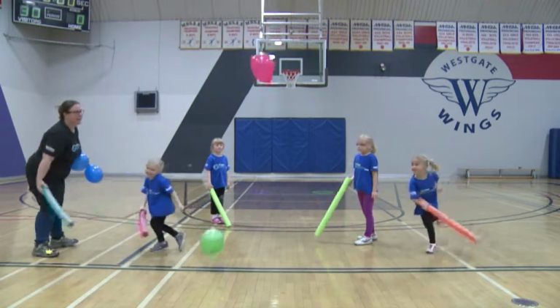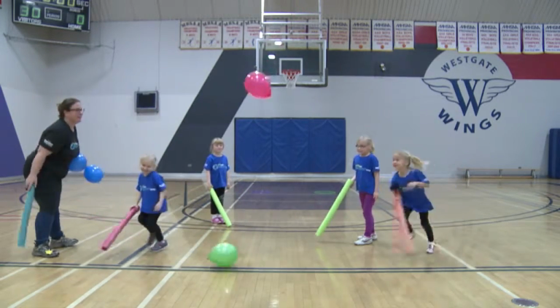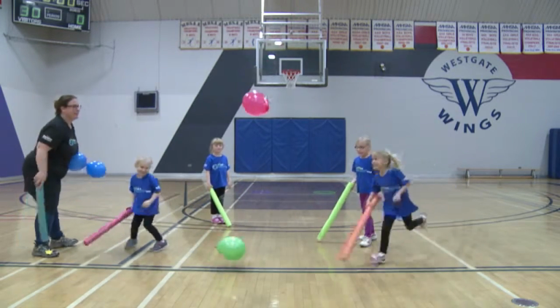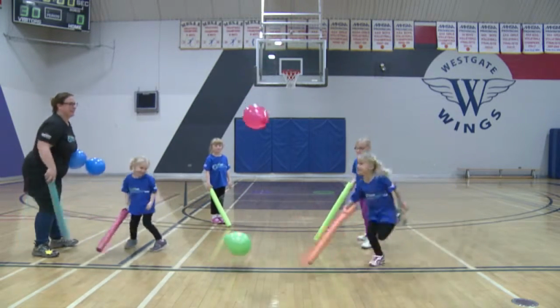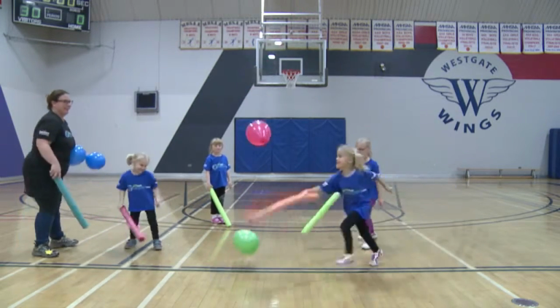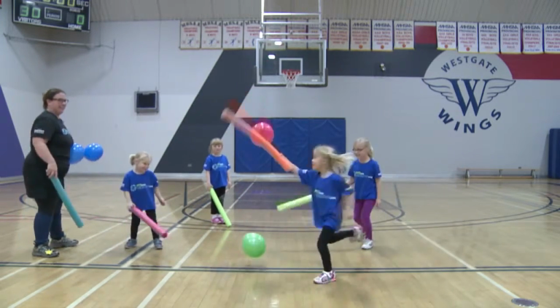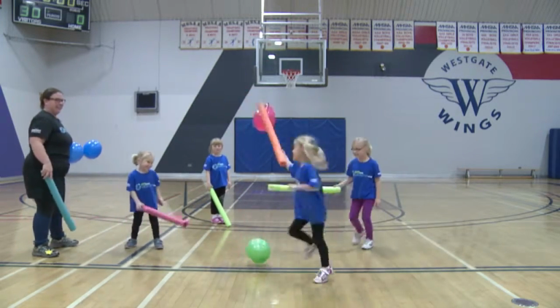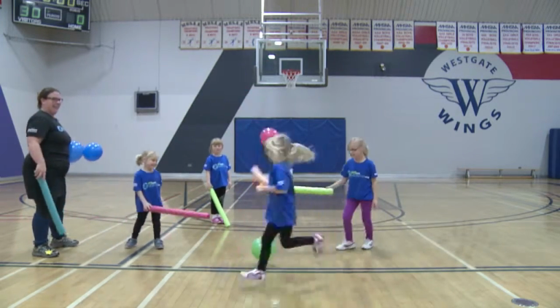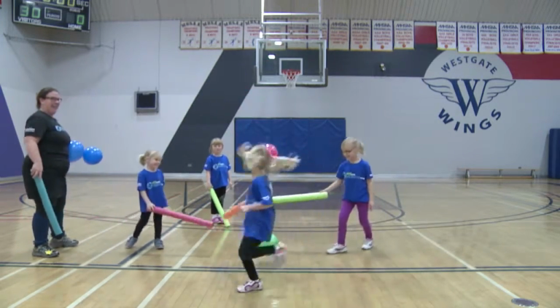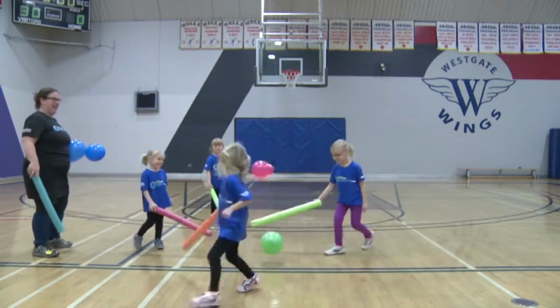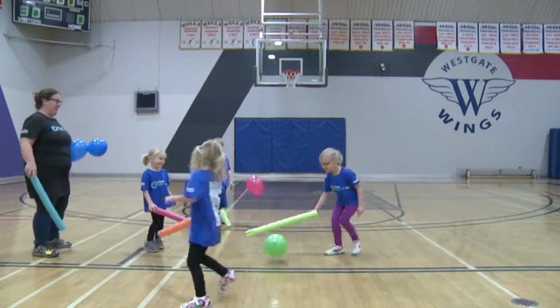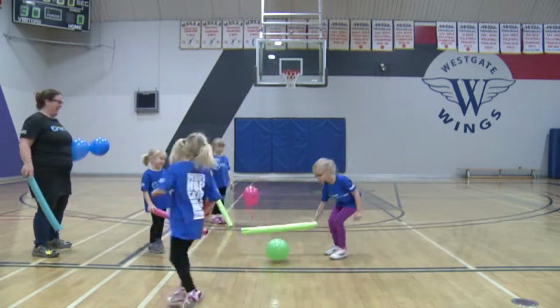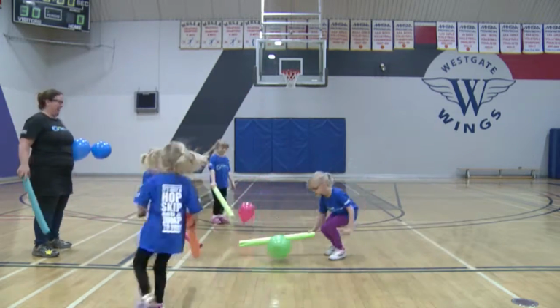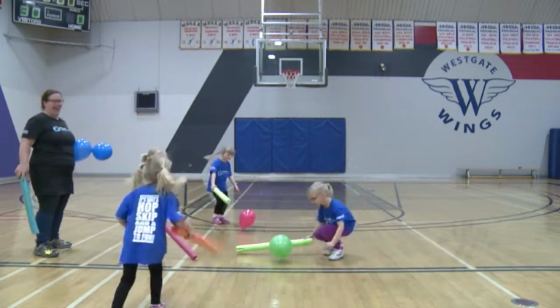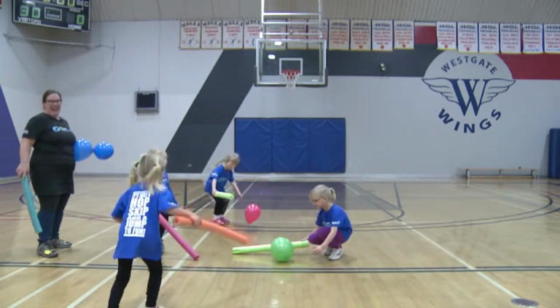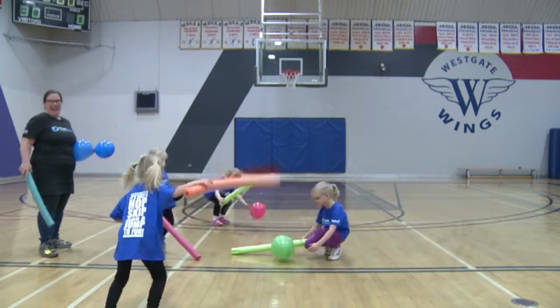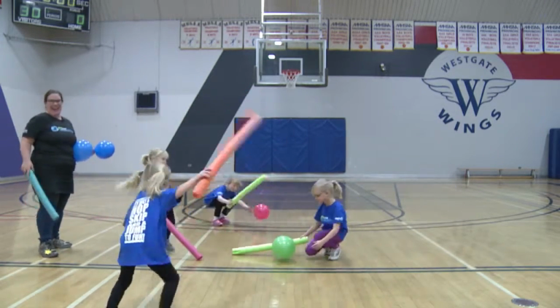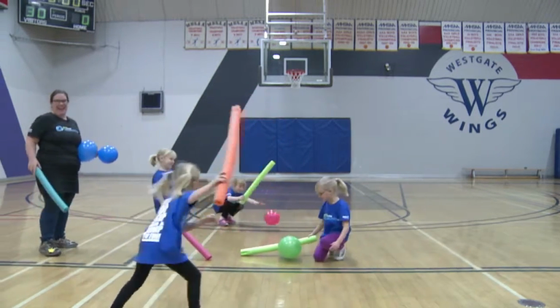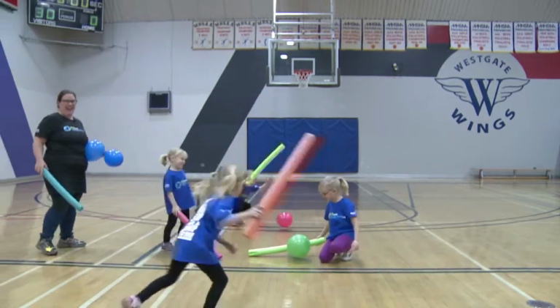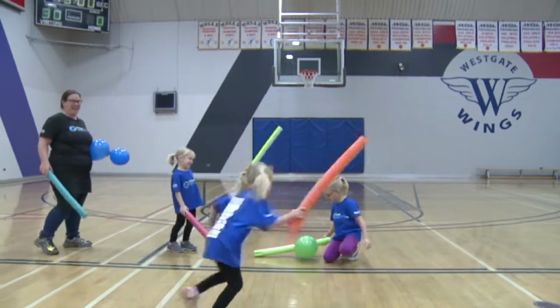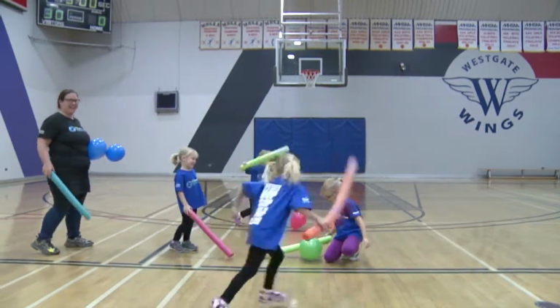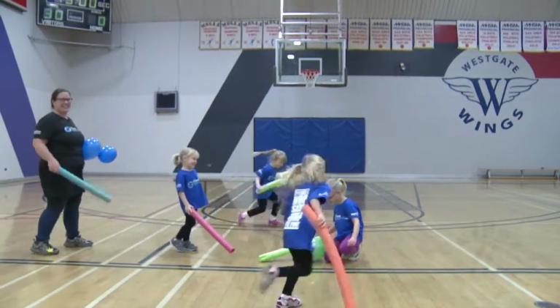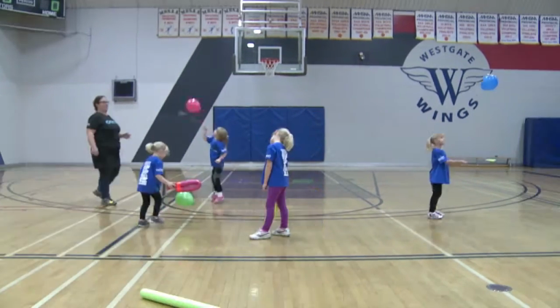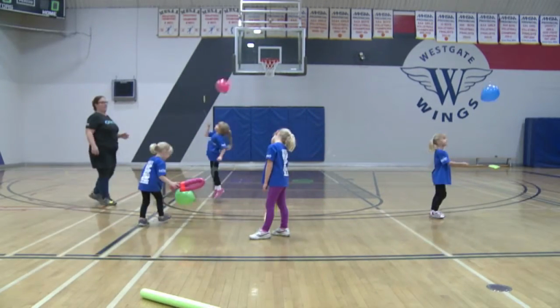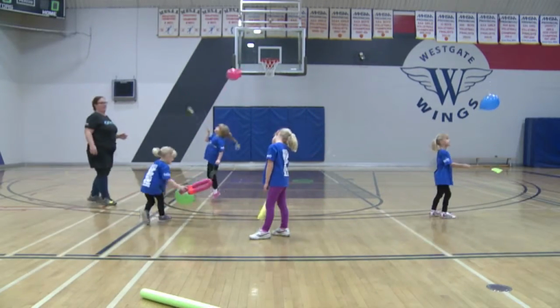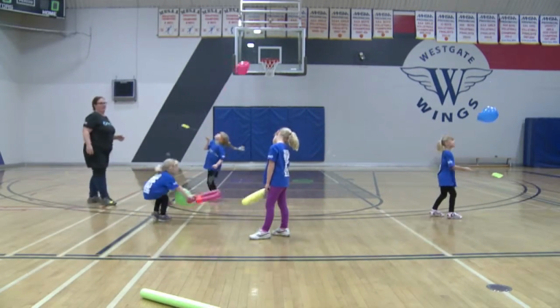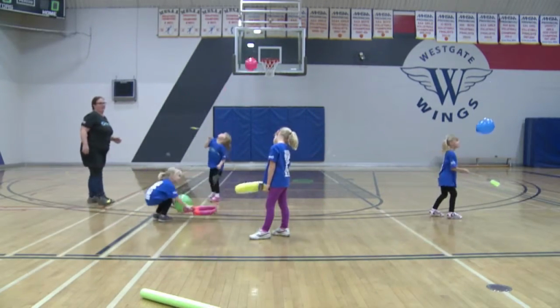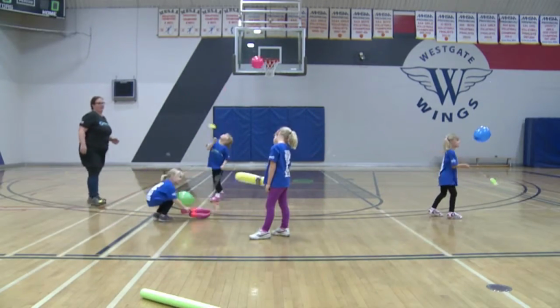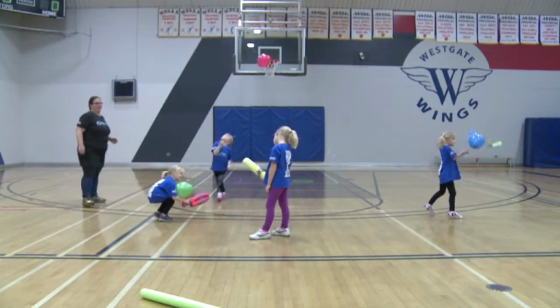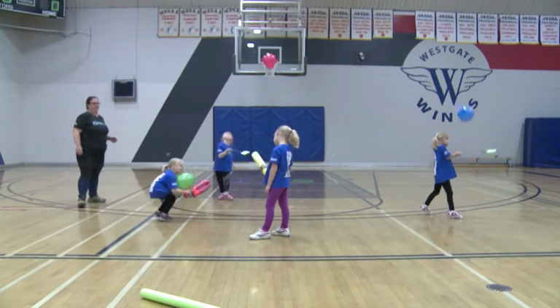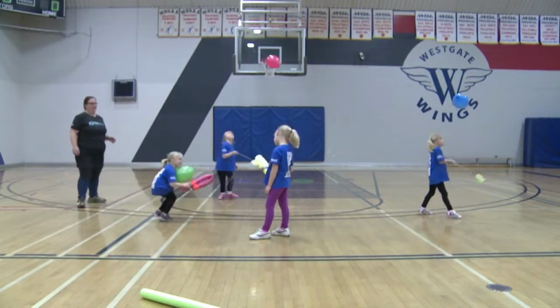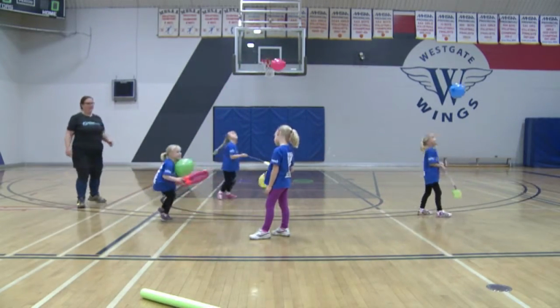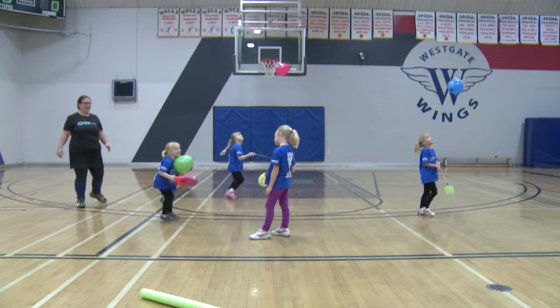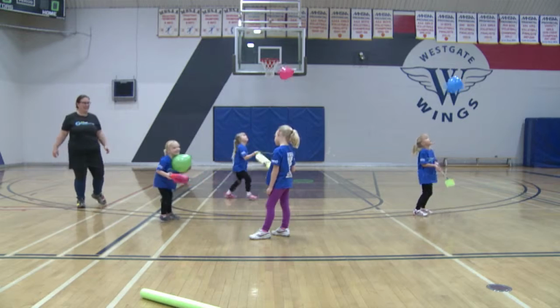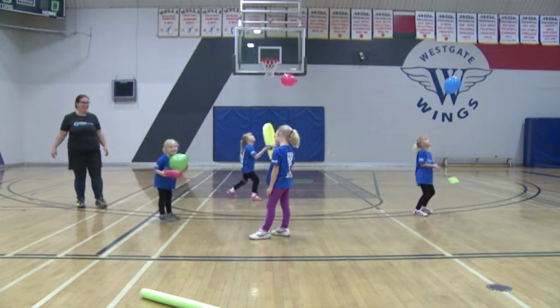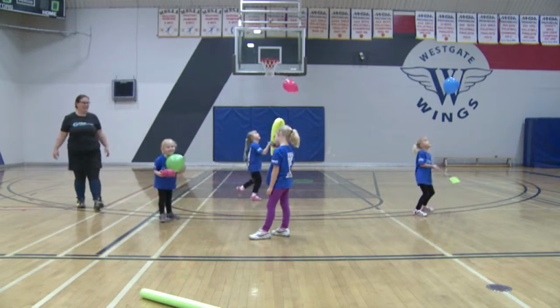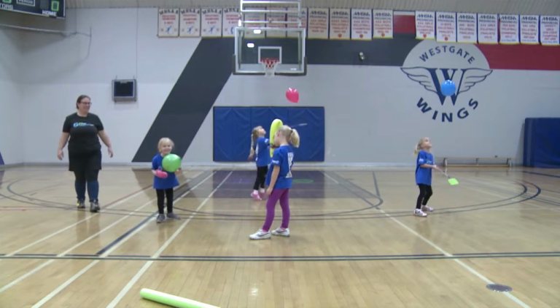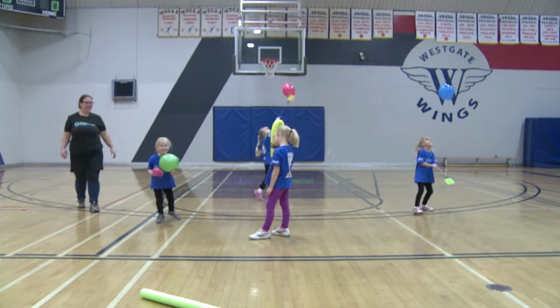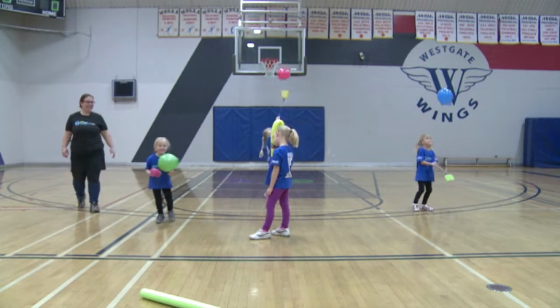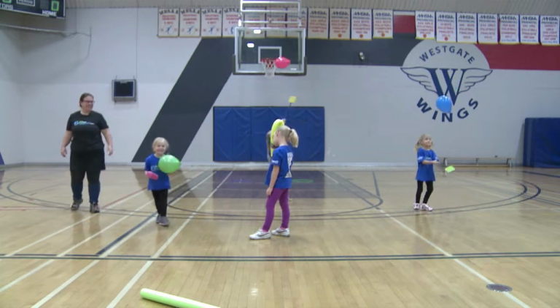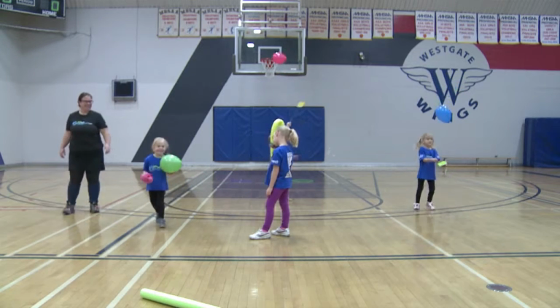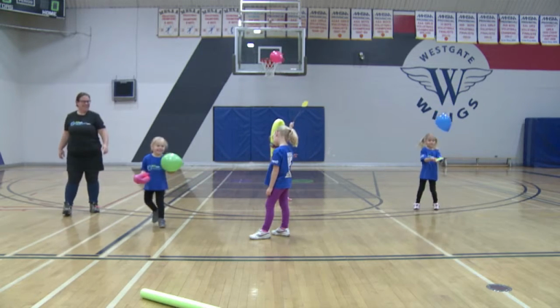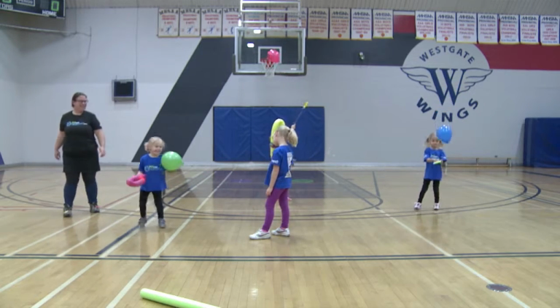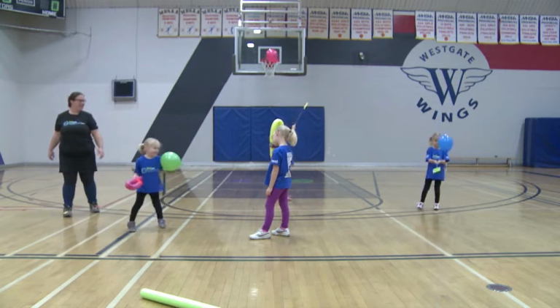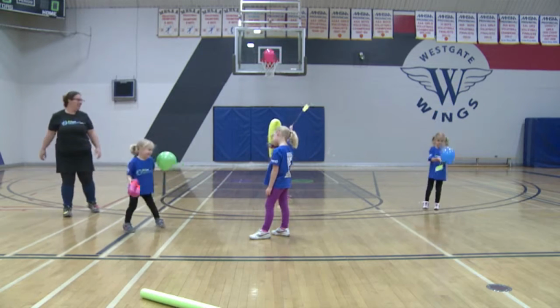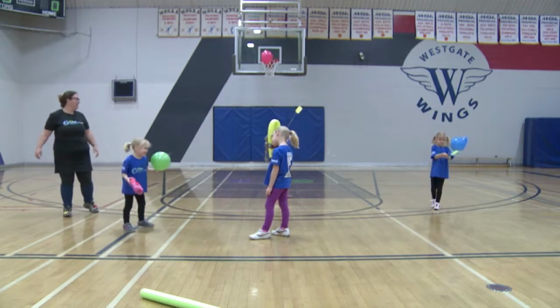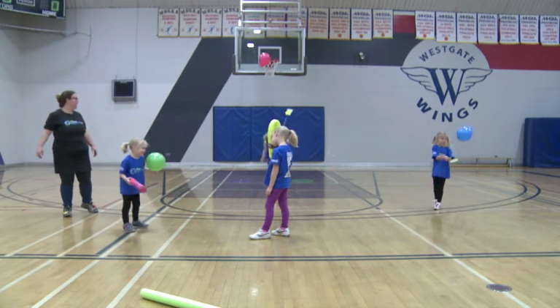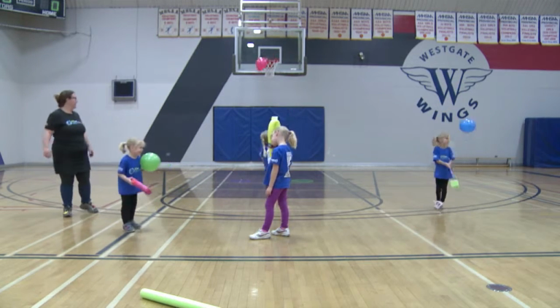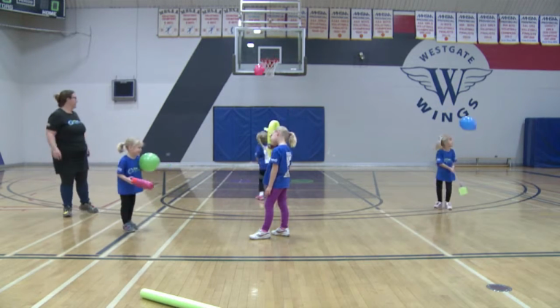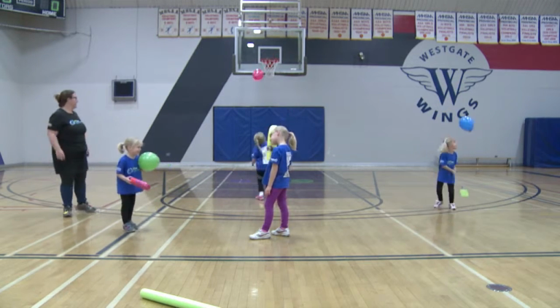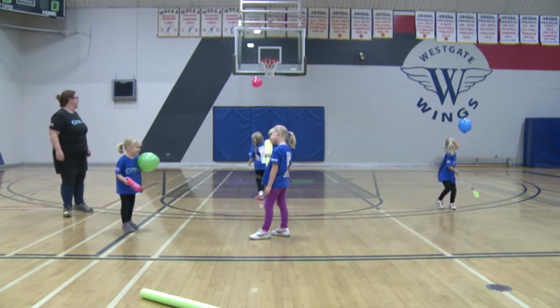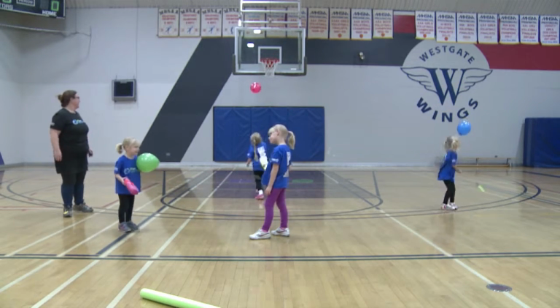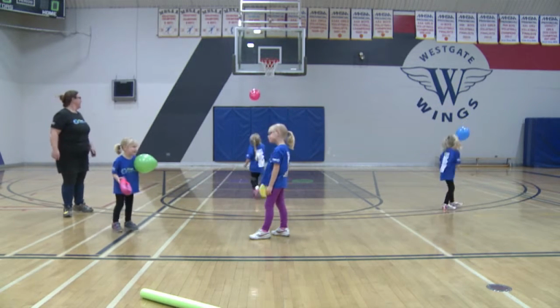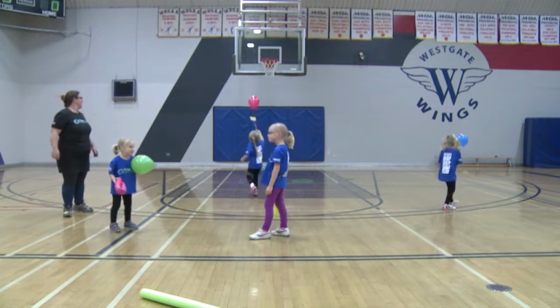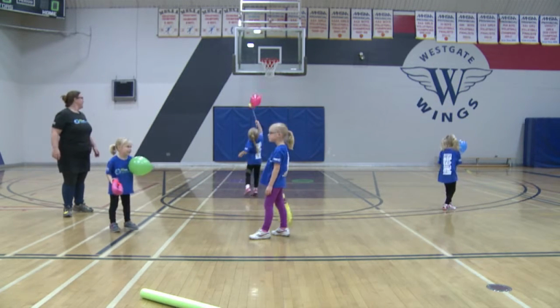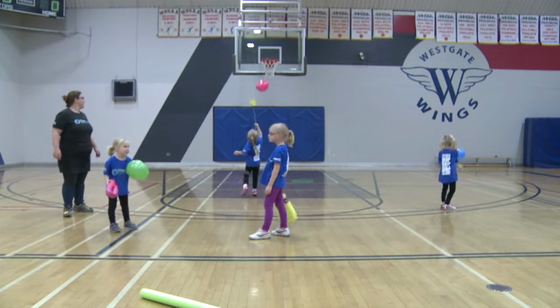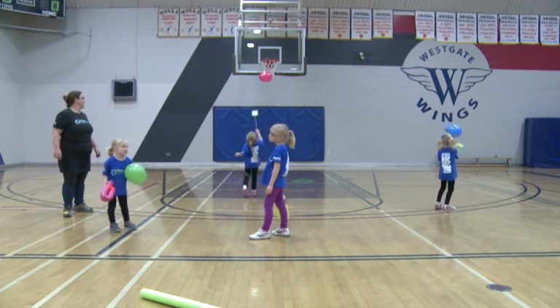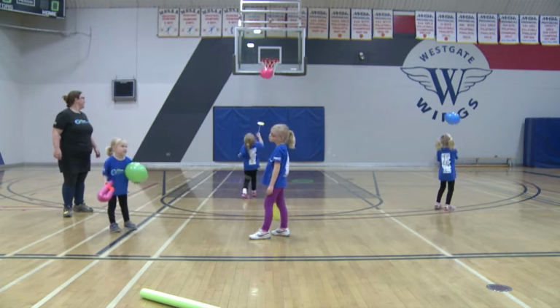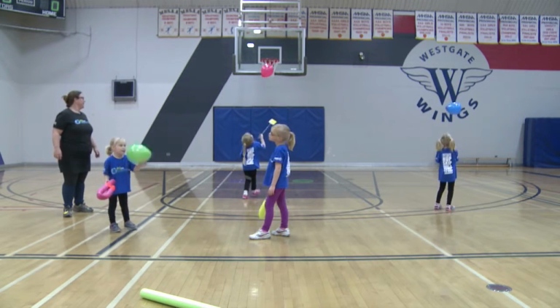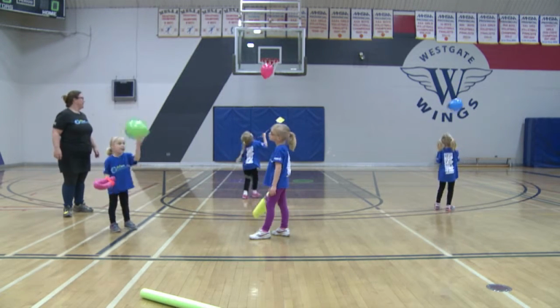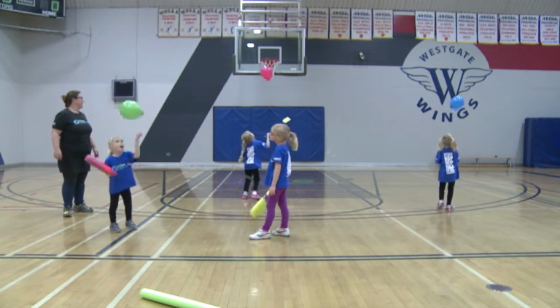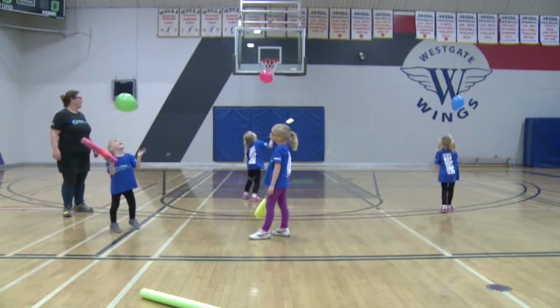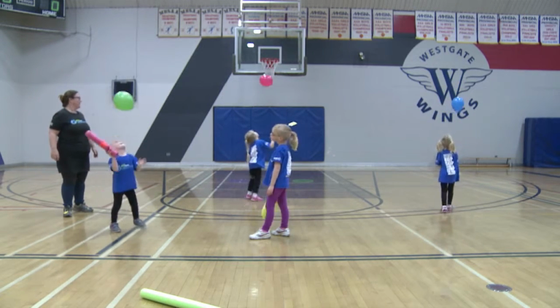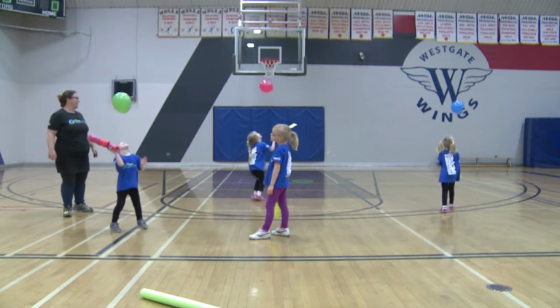taking it to different areas by hitting it there. We use noodle rackets made with duct tape and fly swatters to play this game as well.